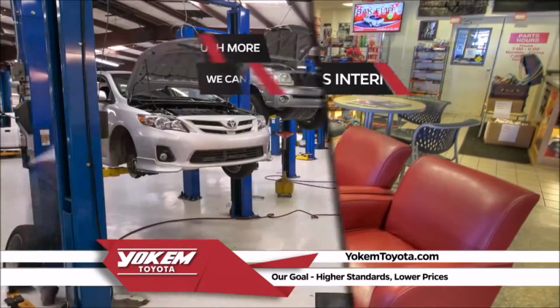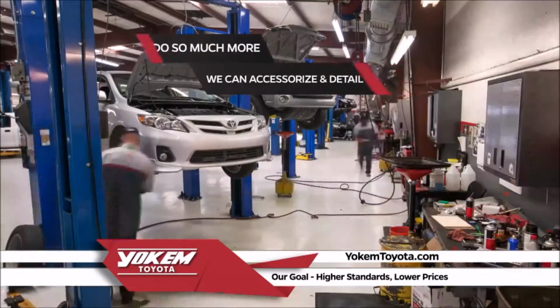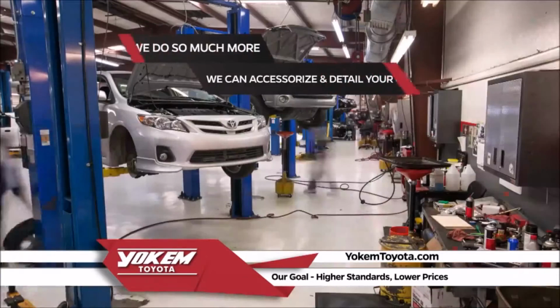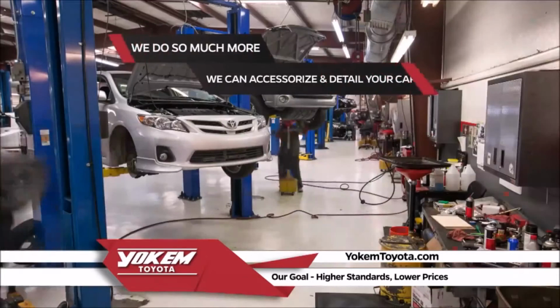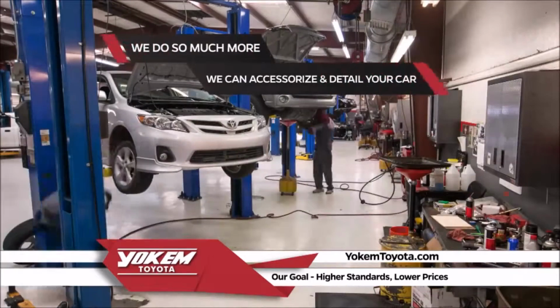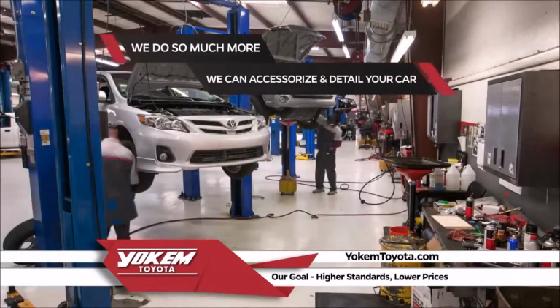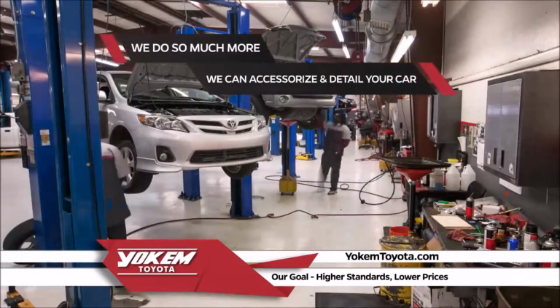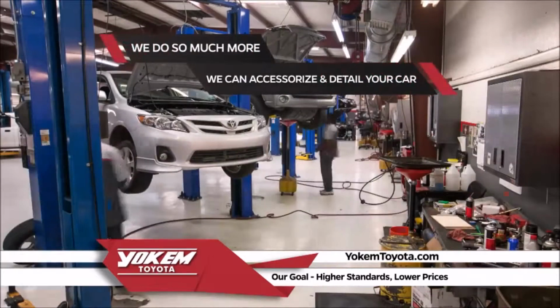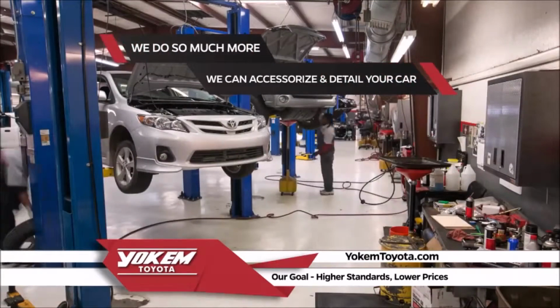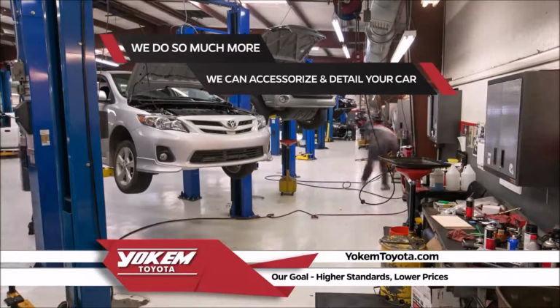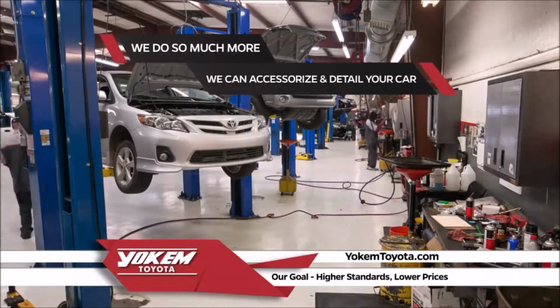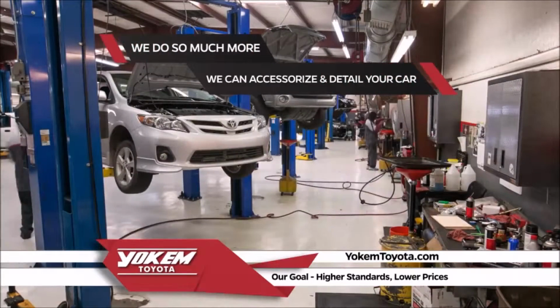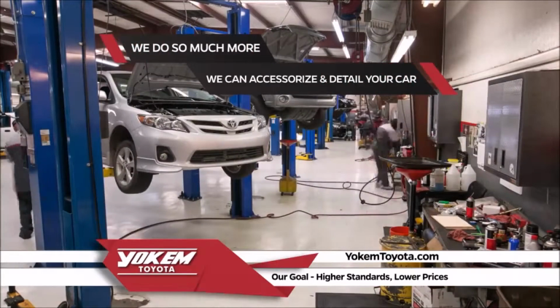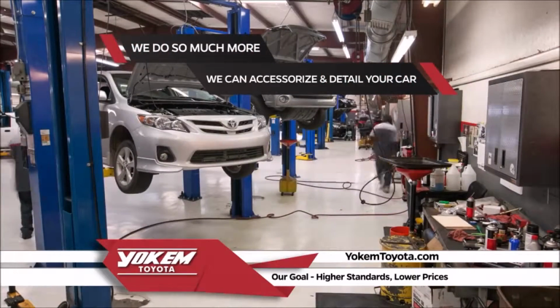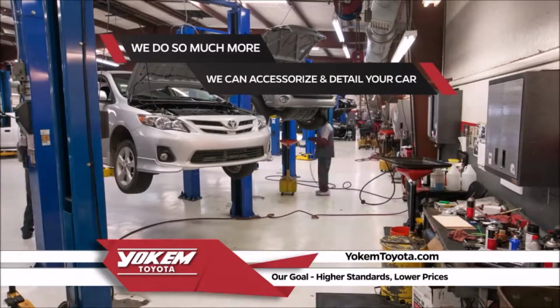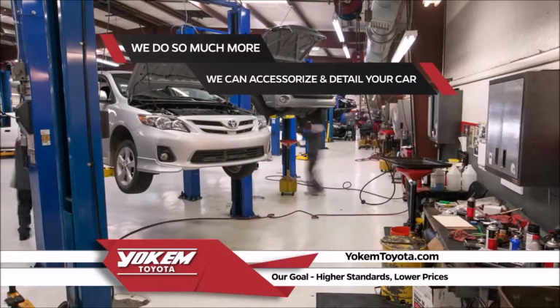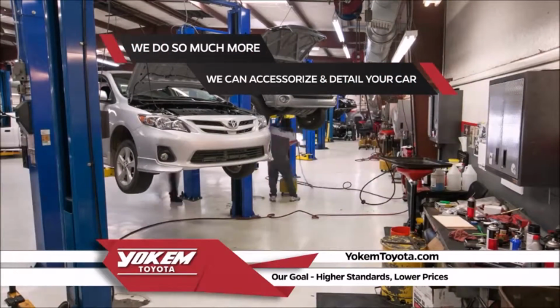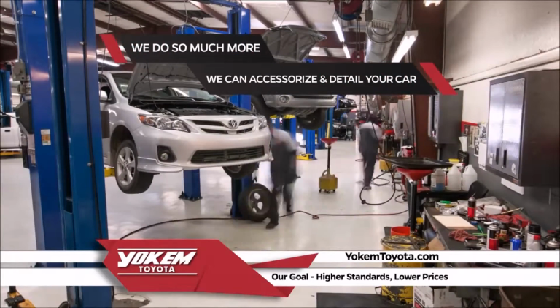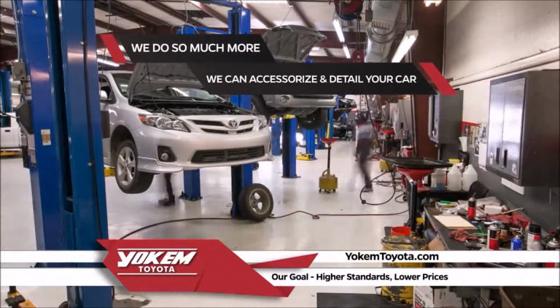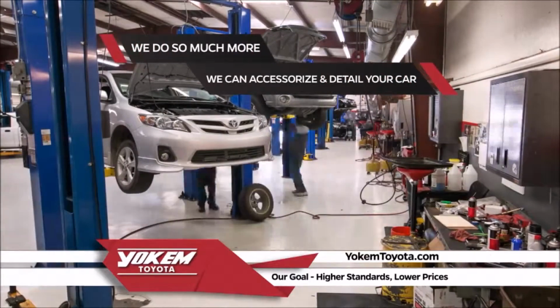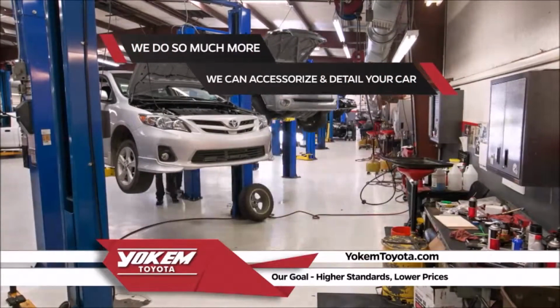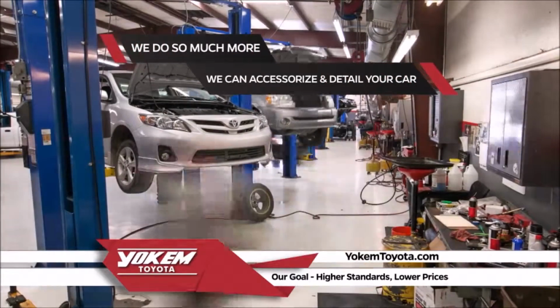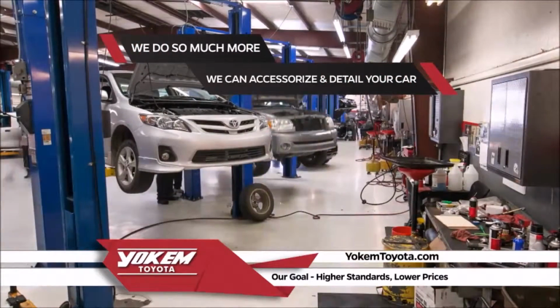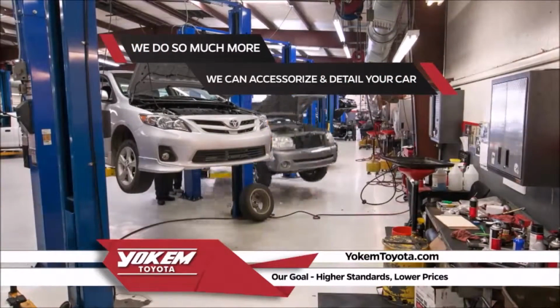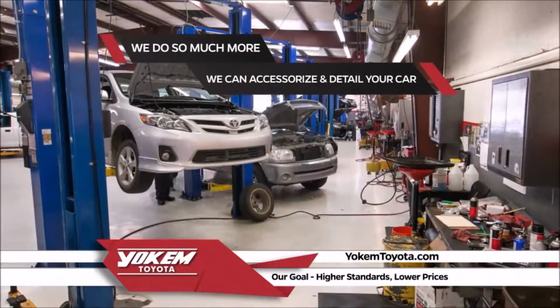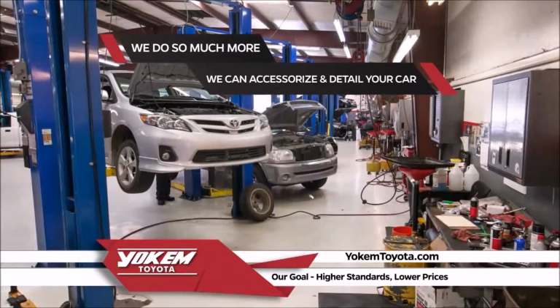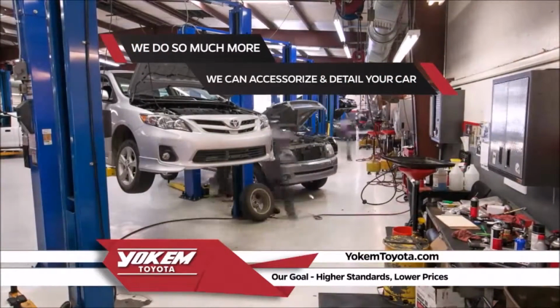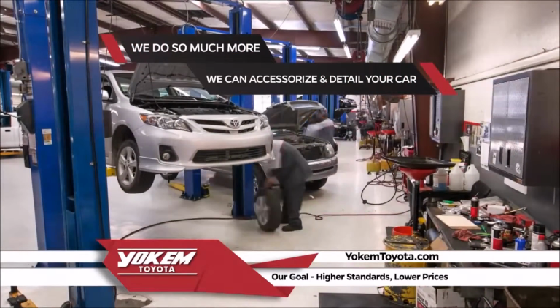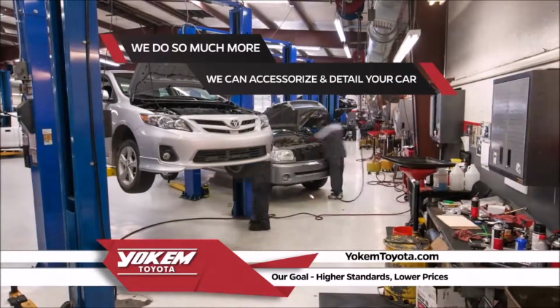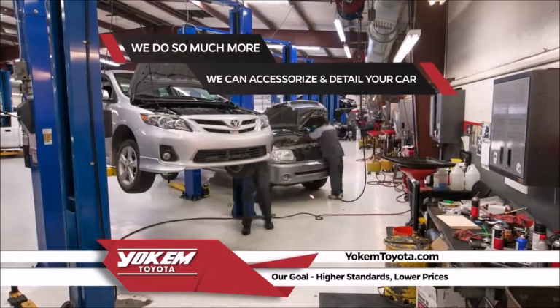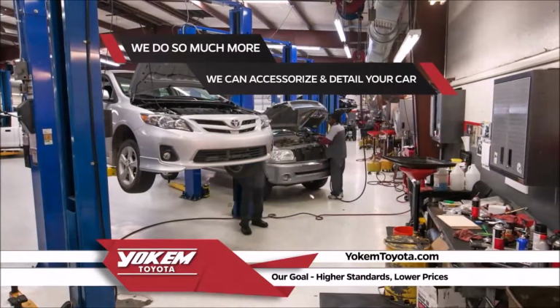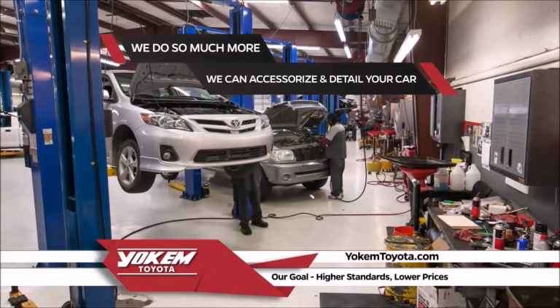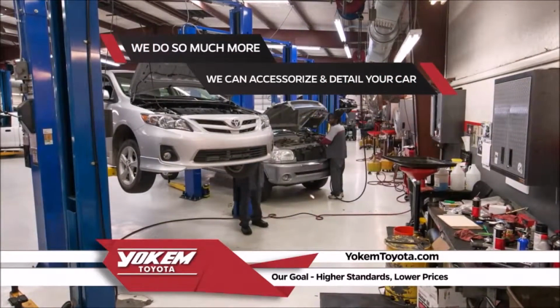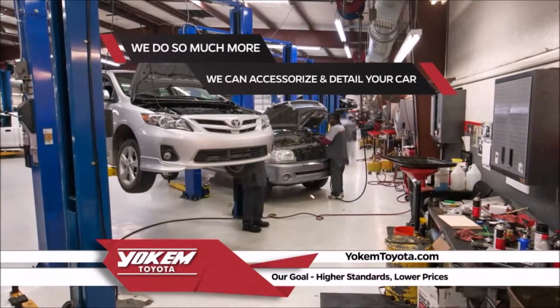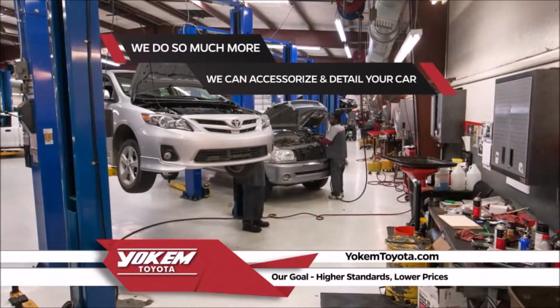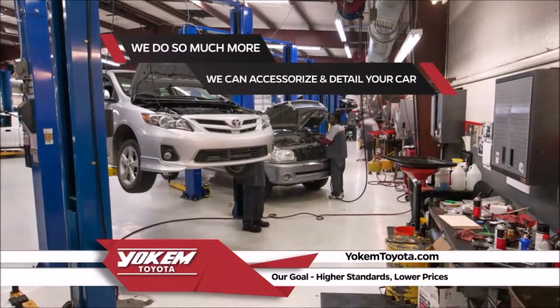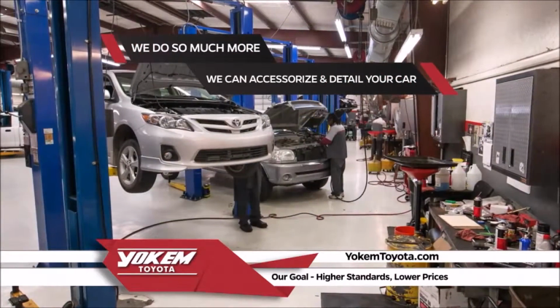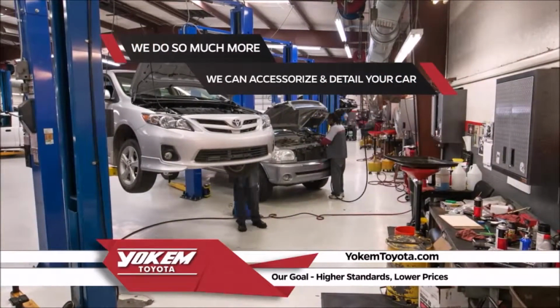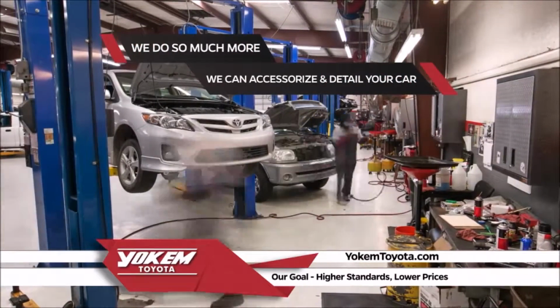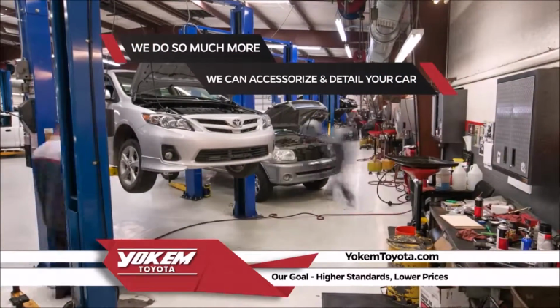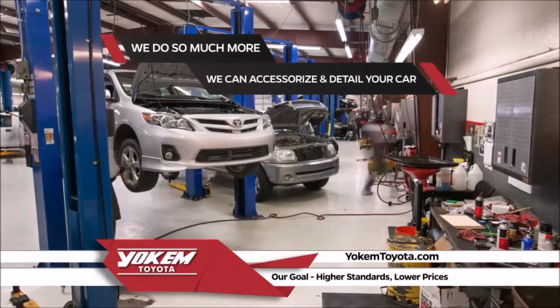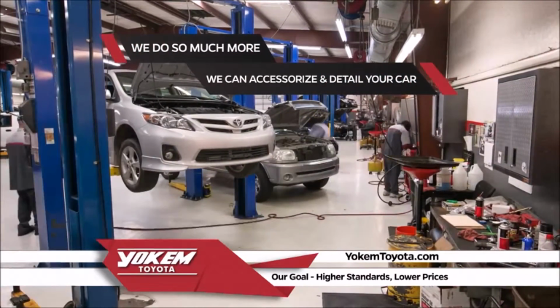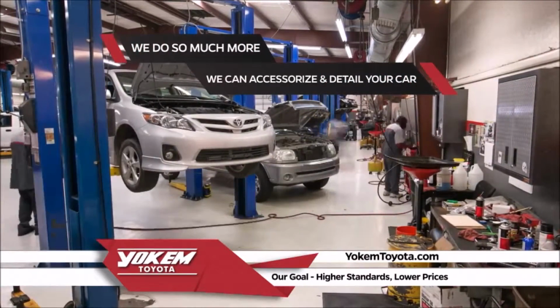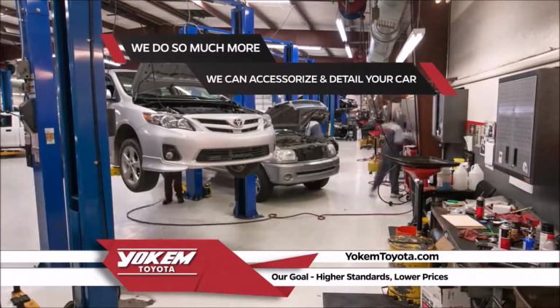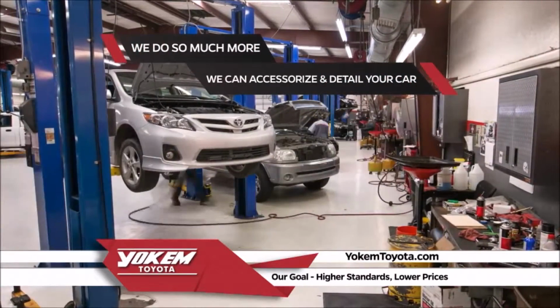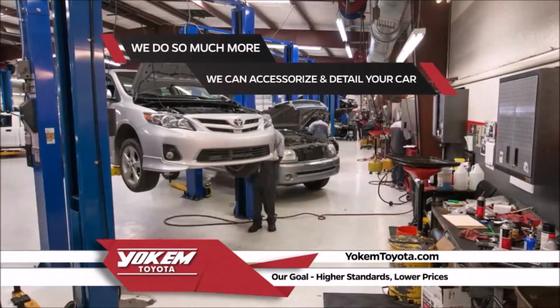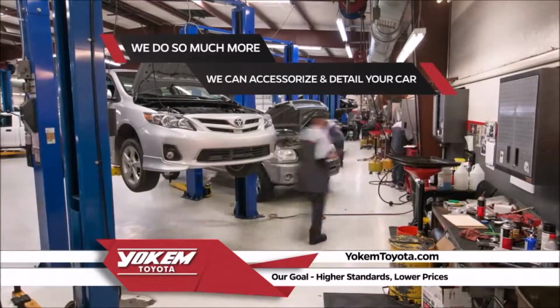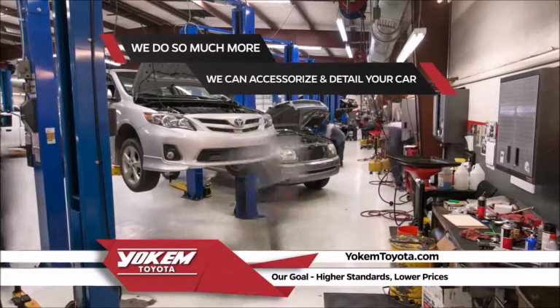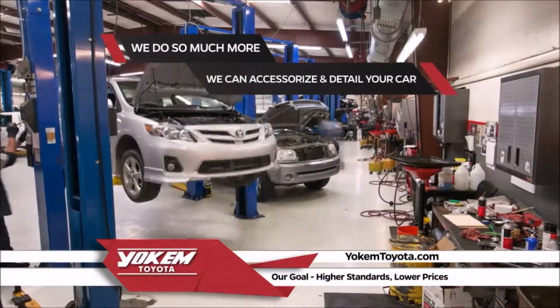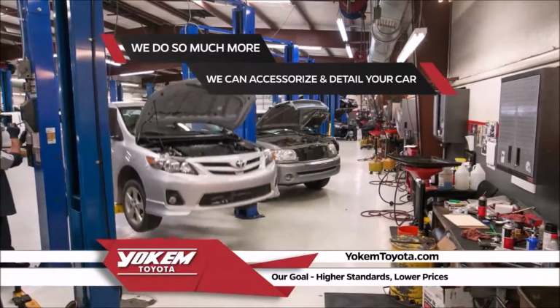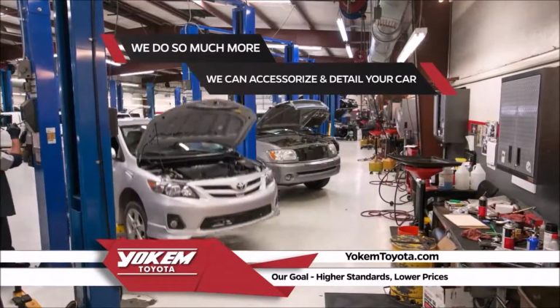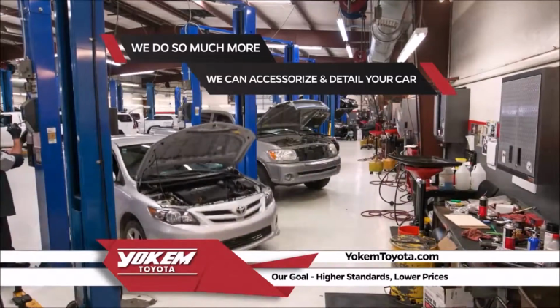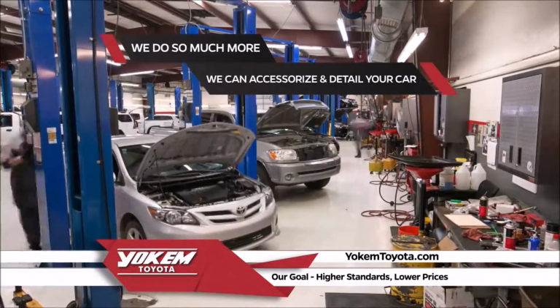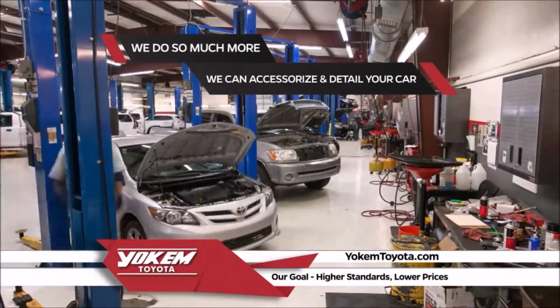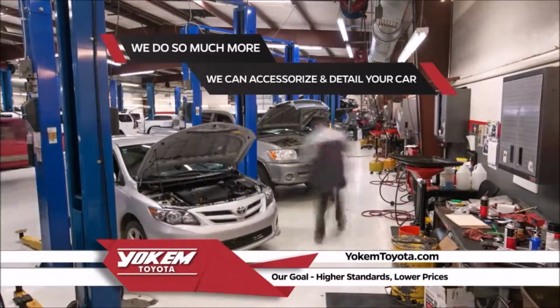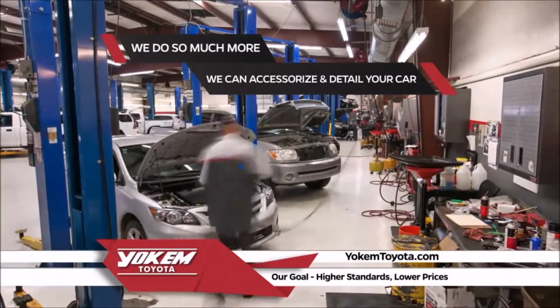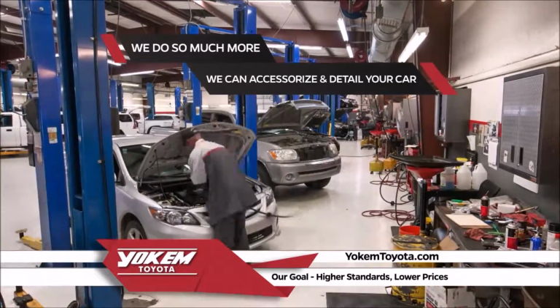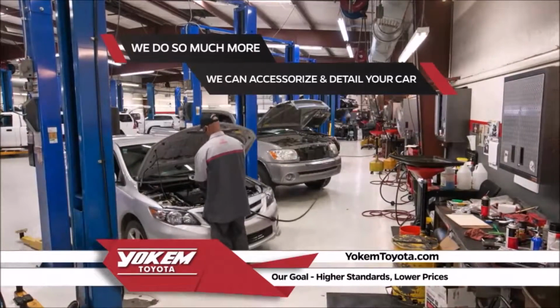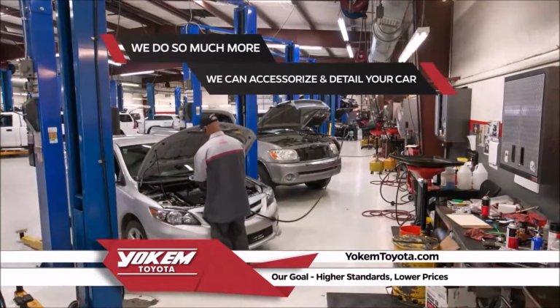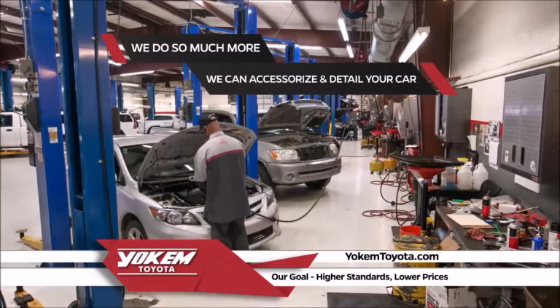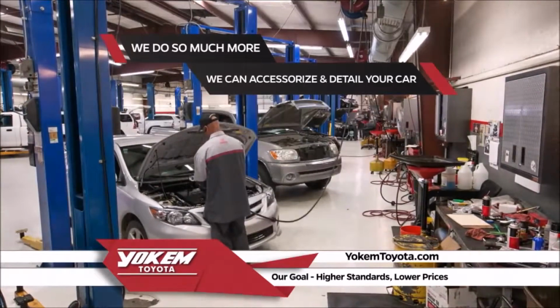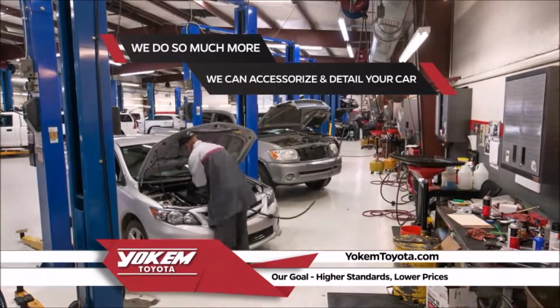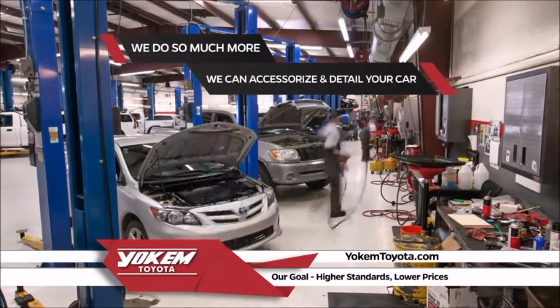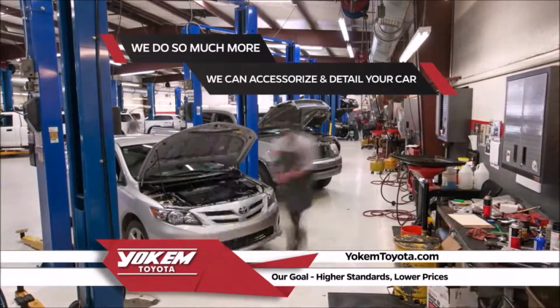We also do more than just oil changes here at Yoakam Toyota. We can accessorize your new vehicle and keep it detailed like new.